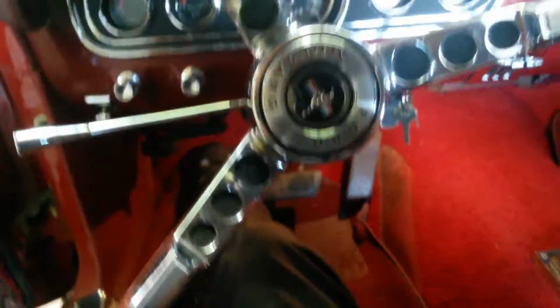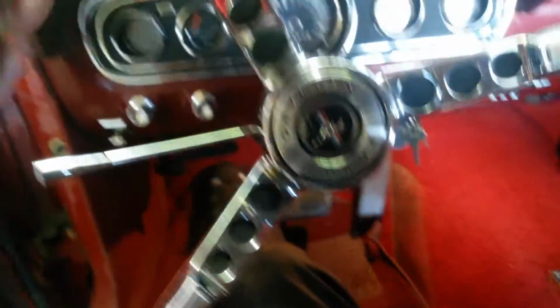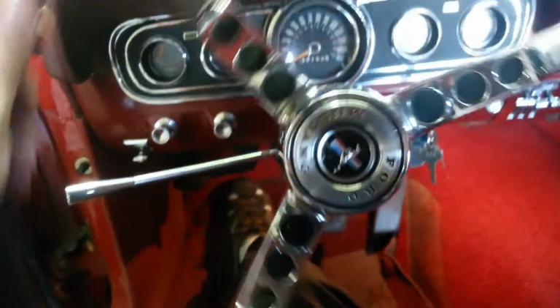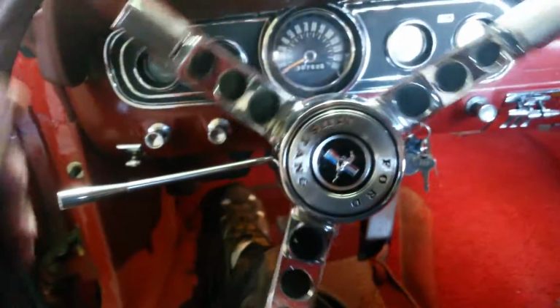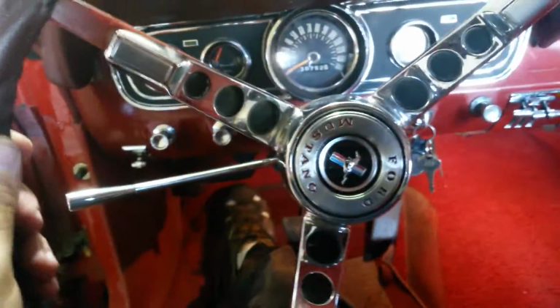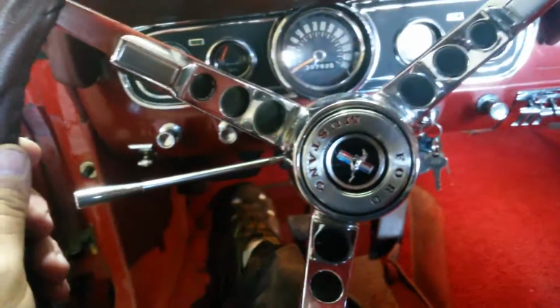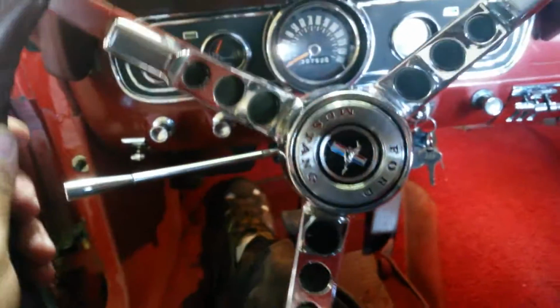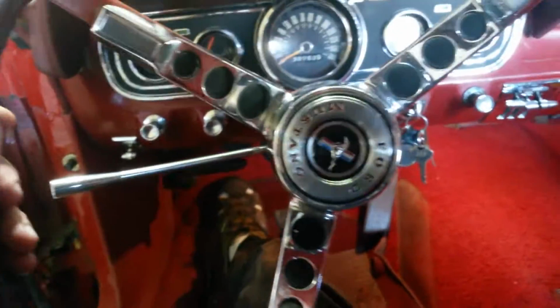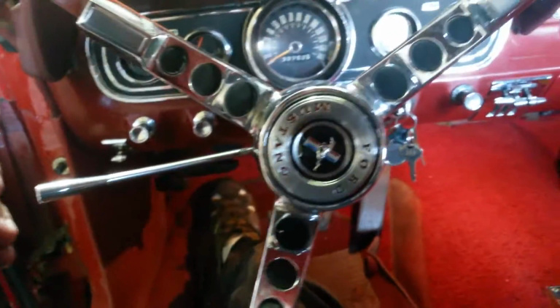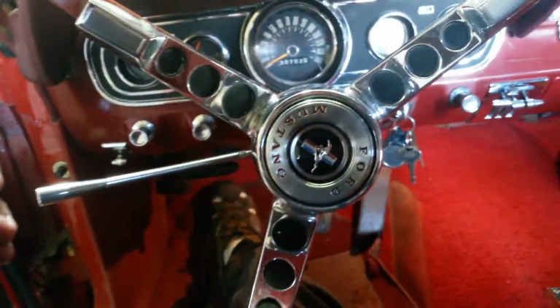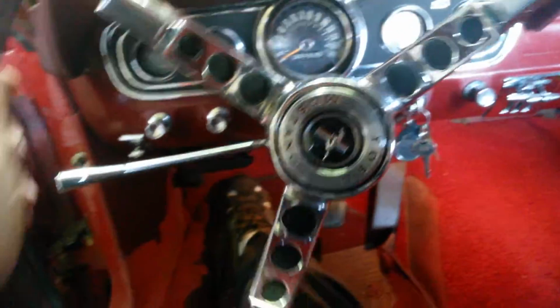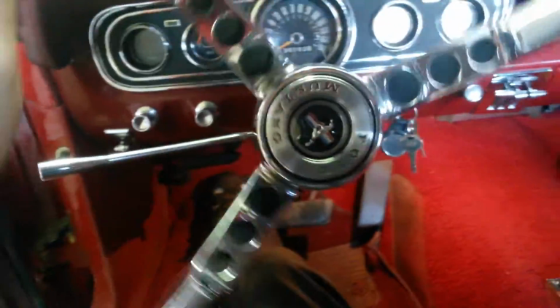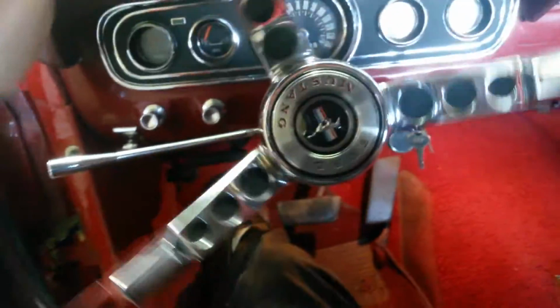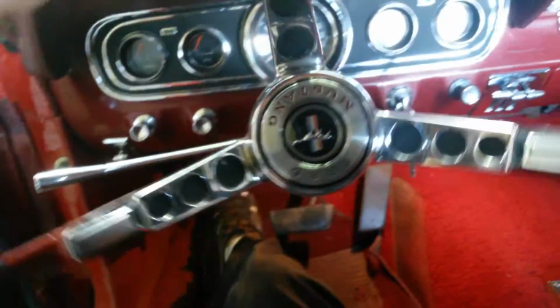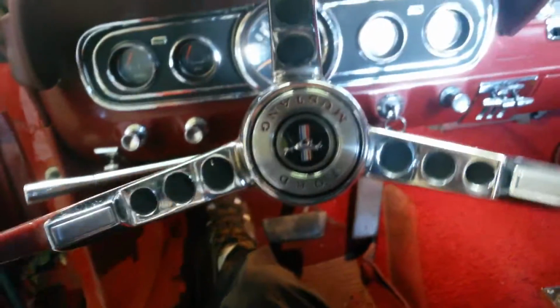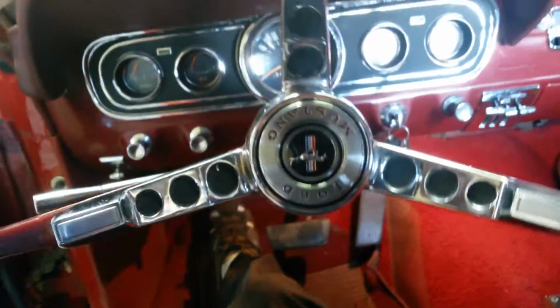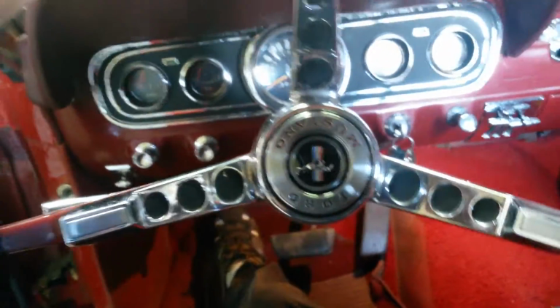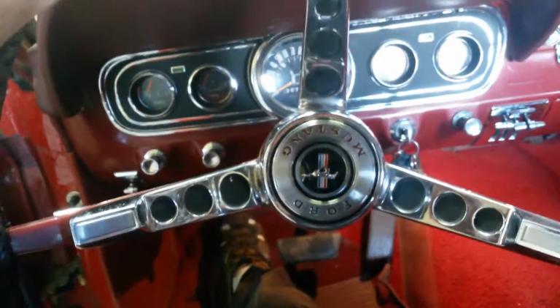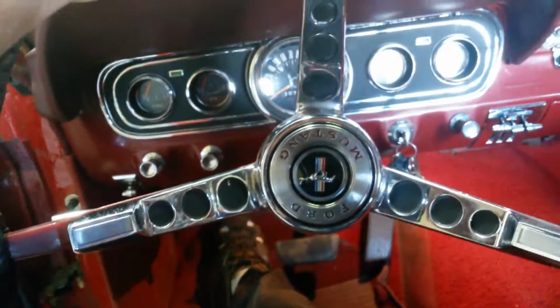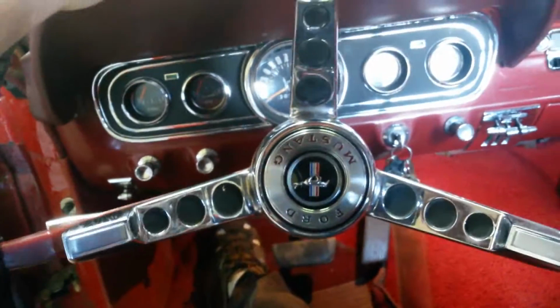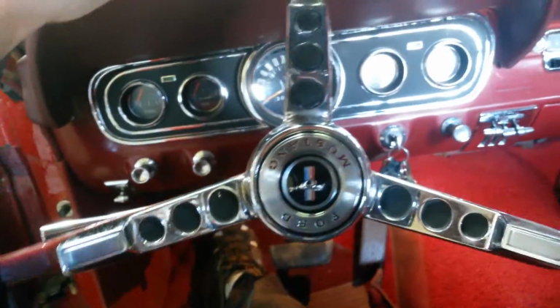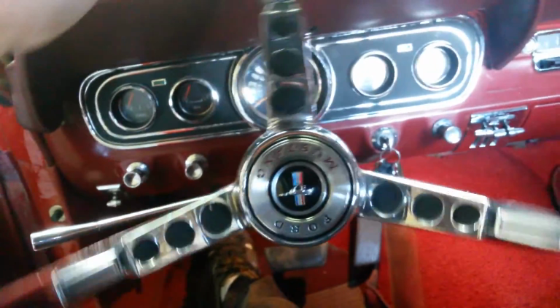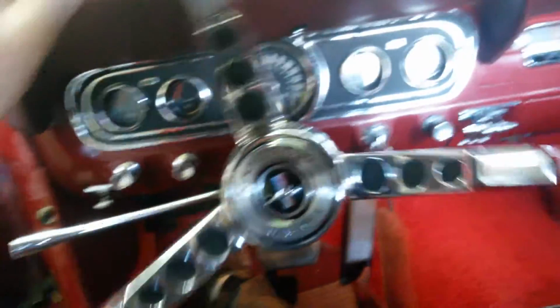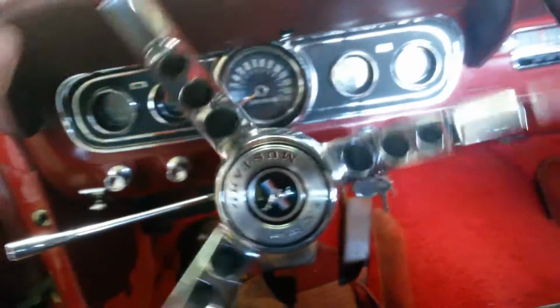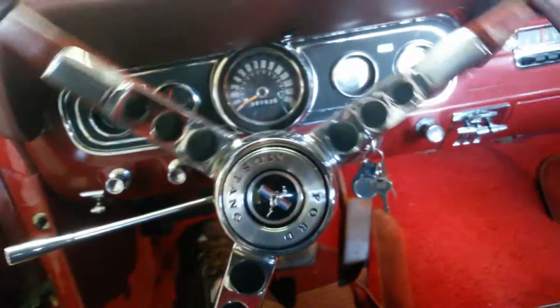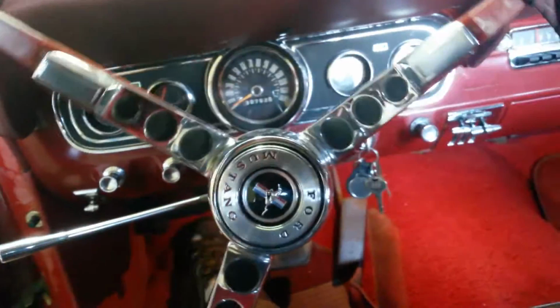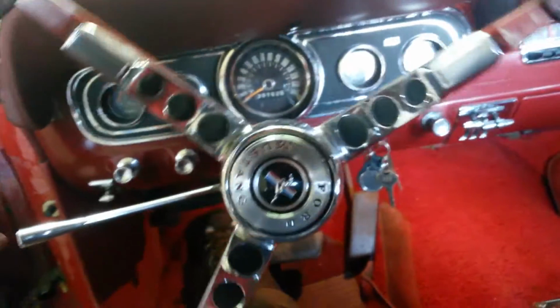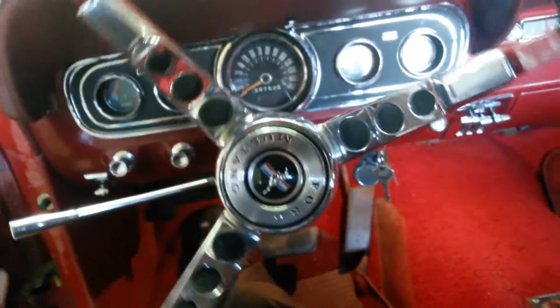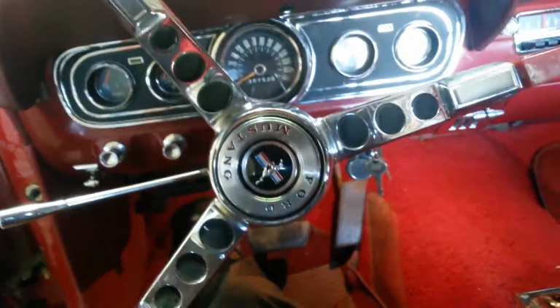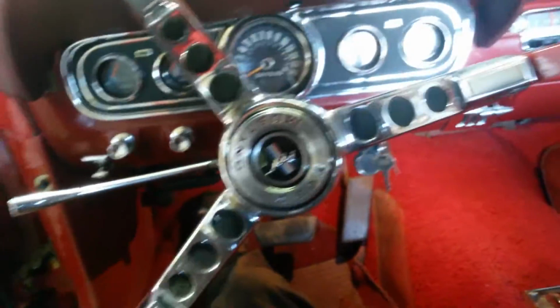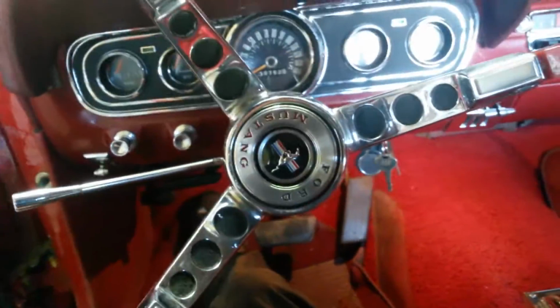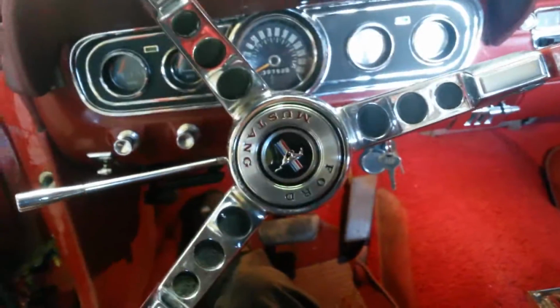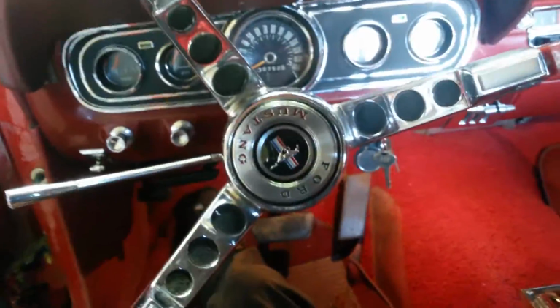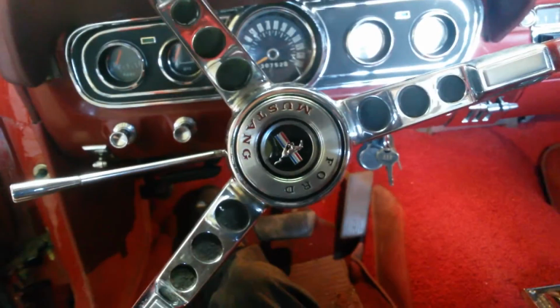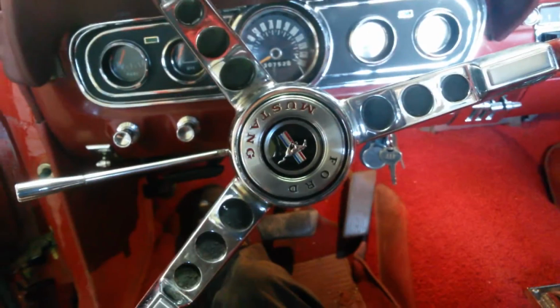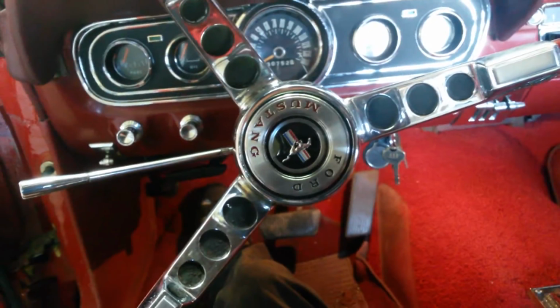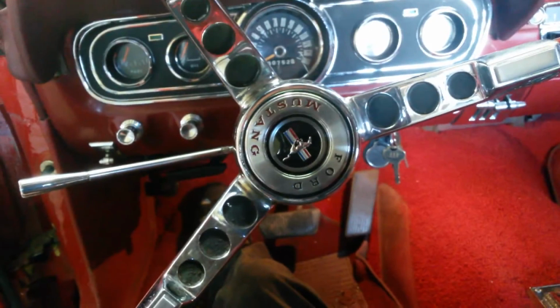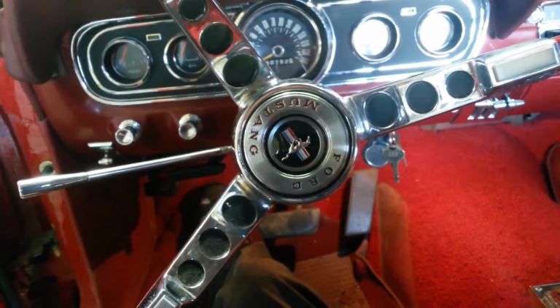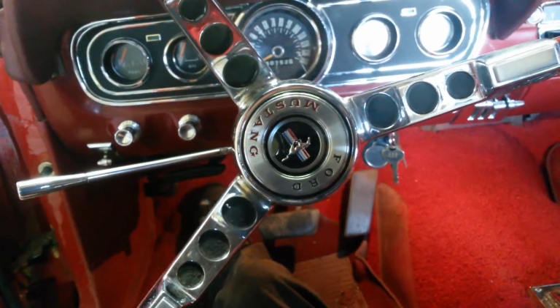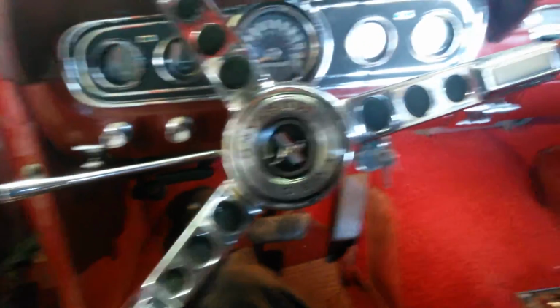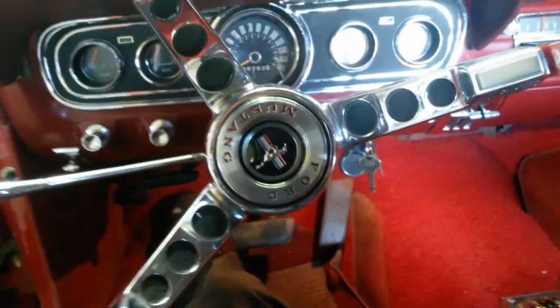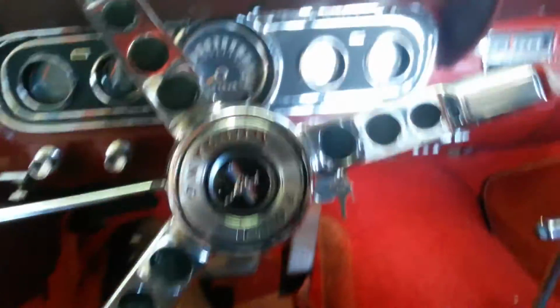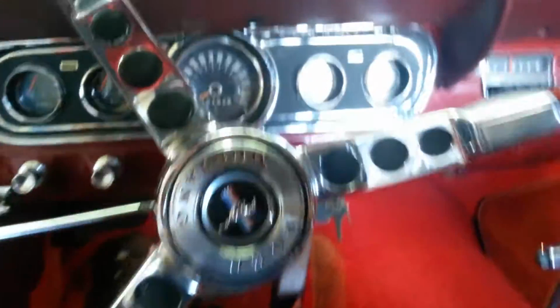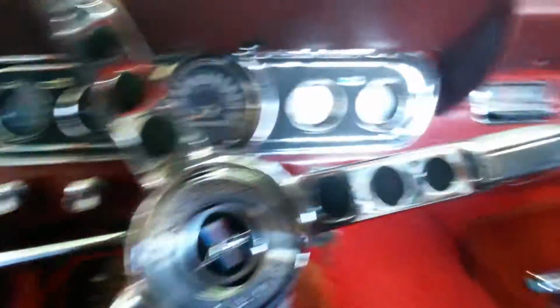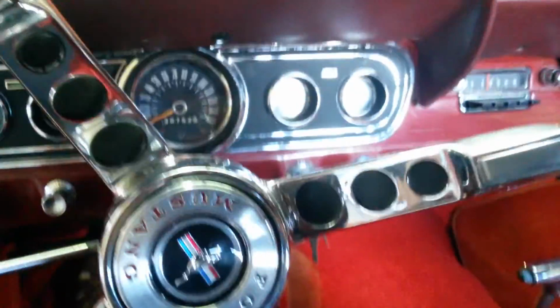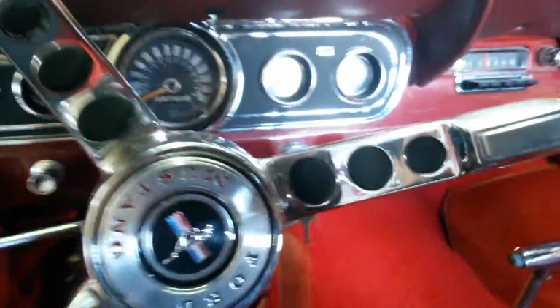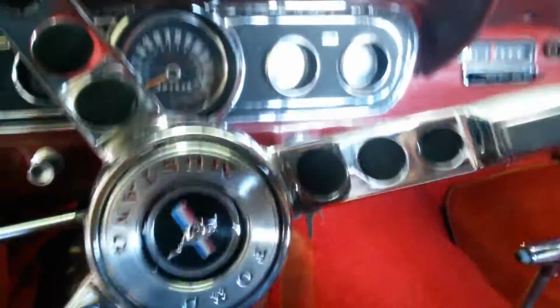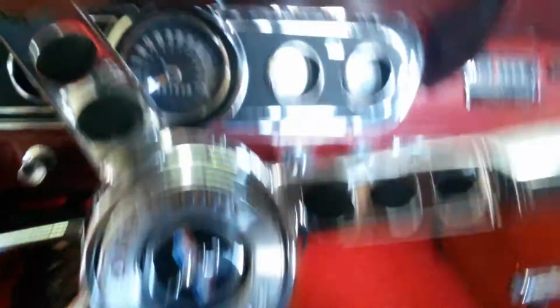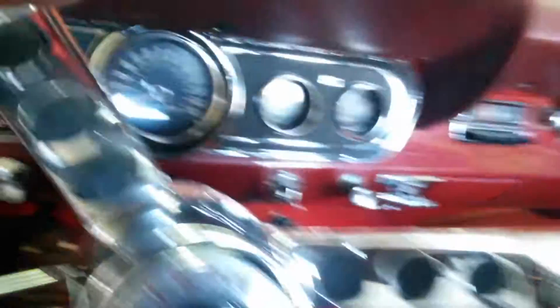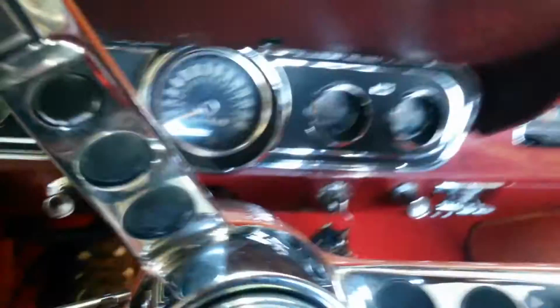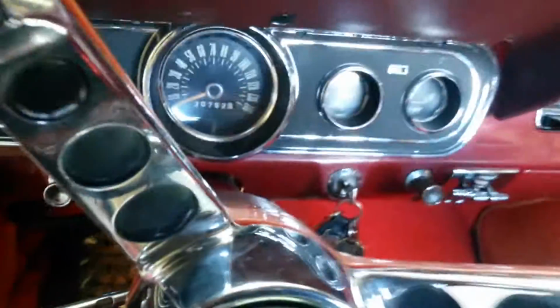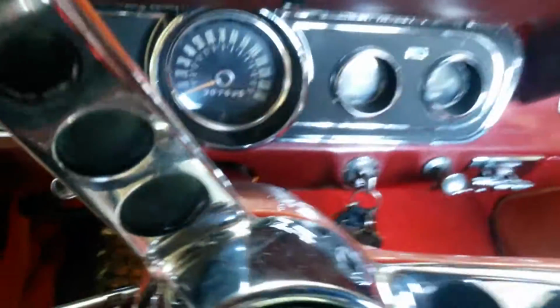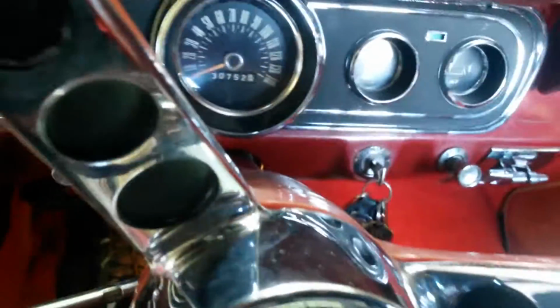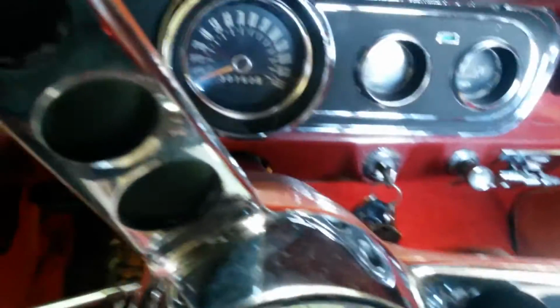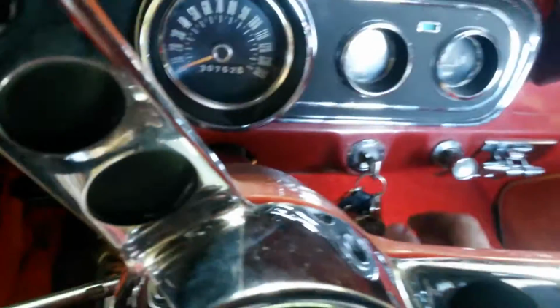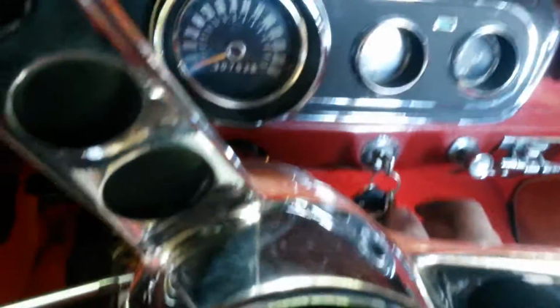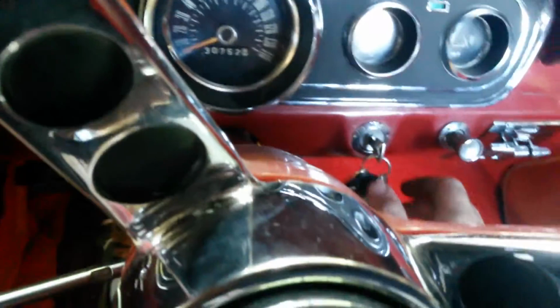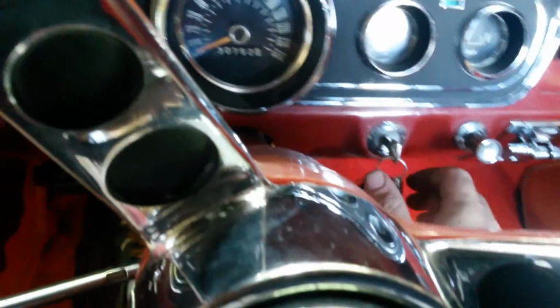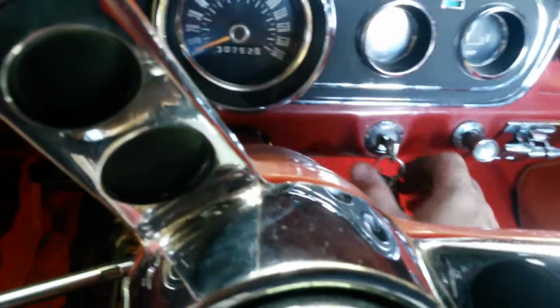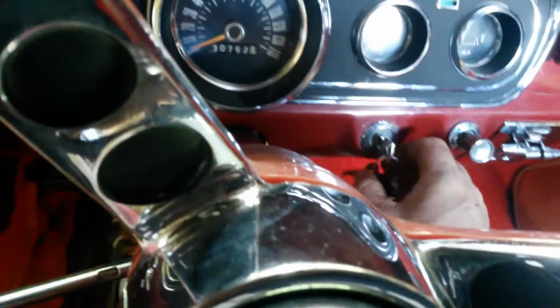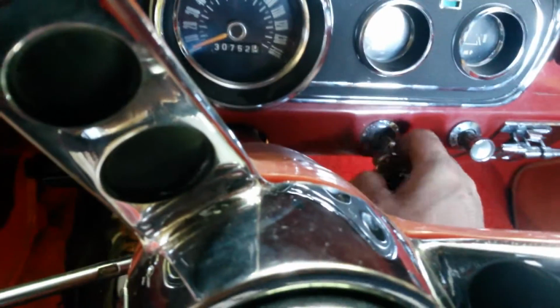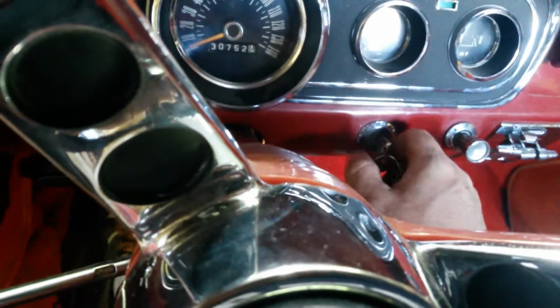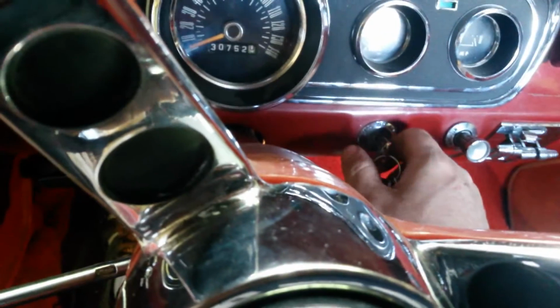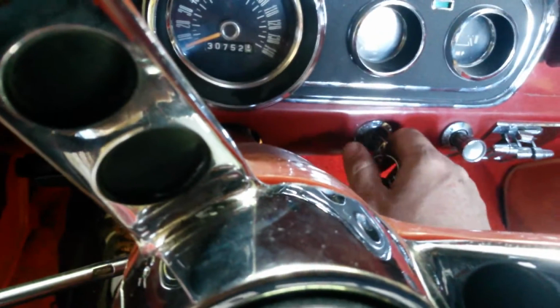You can see how hard it is to turn — the car is not running right now. I will show you what the difference is here.